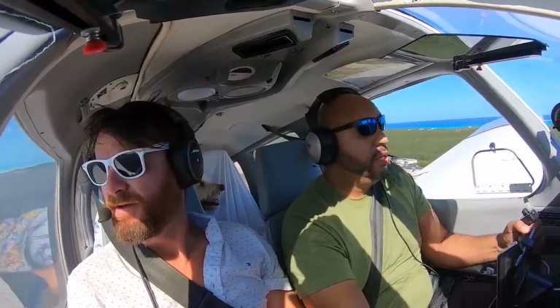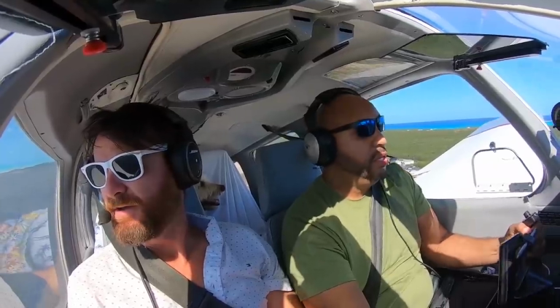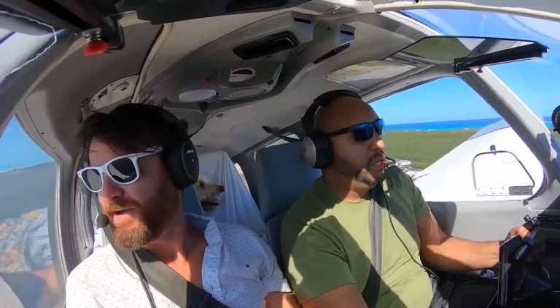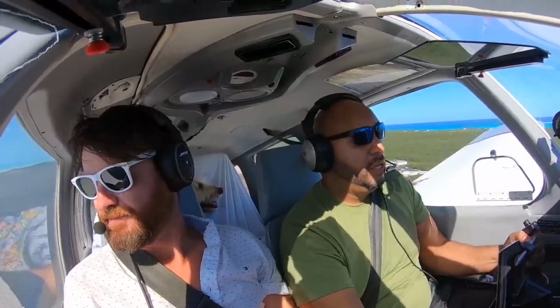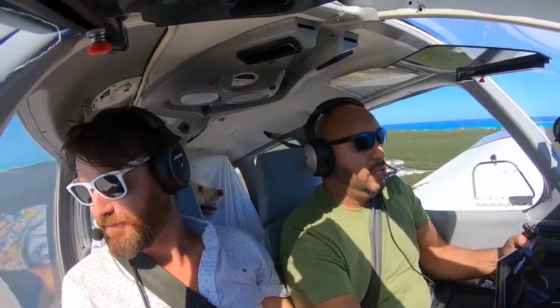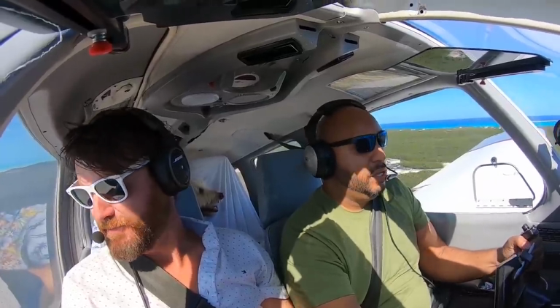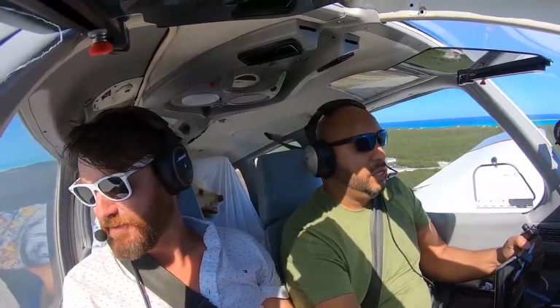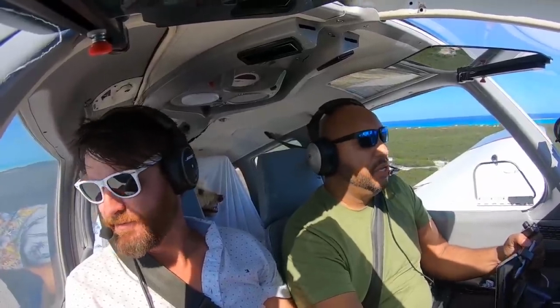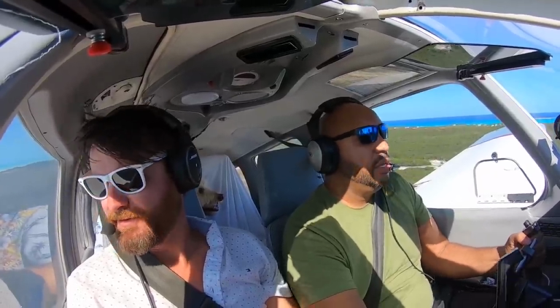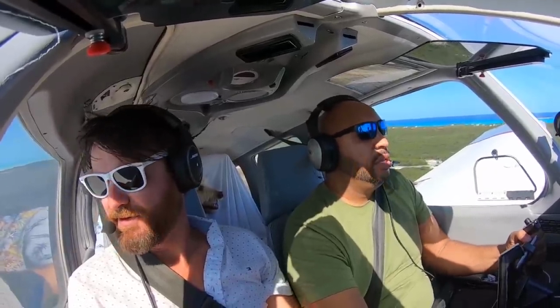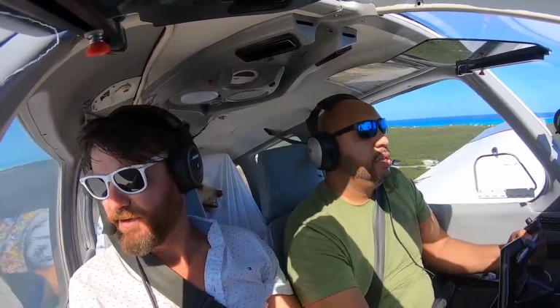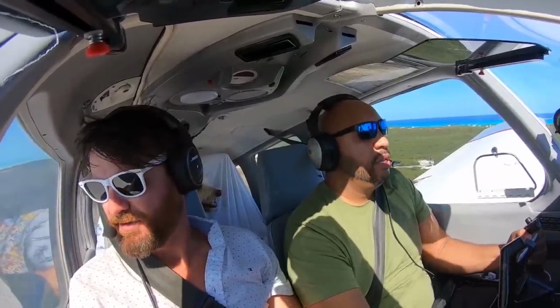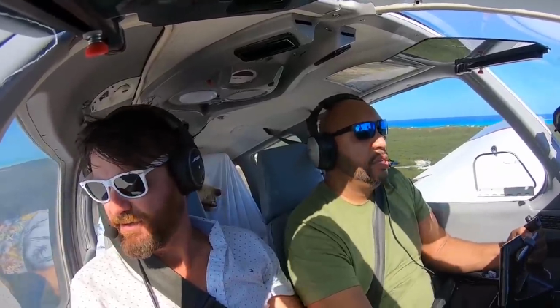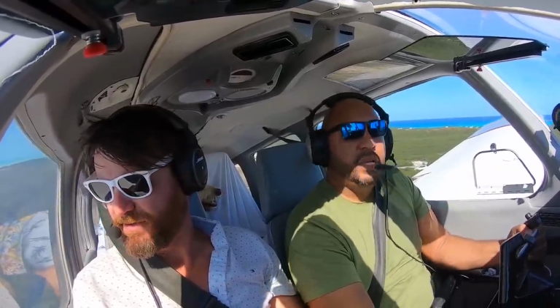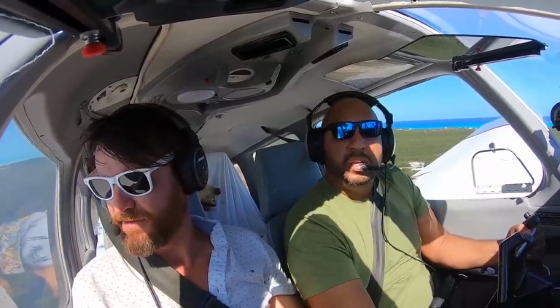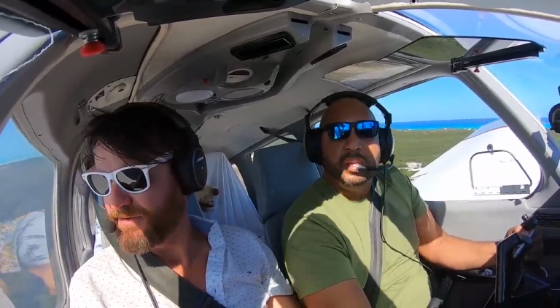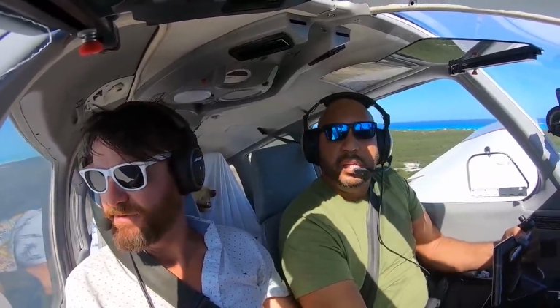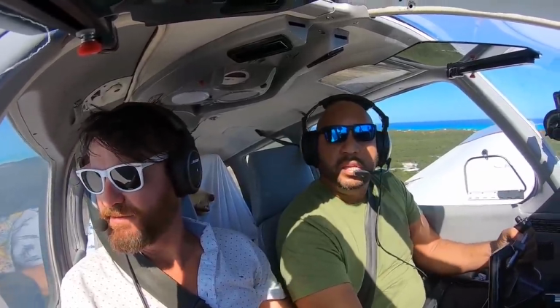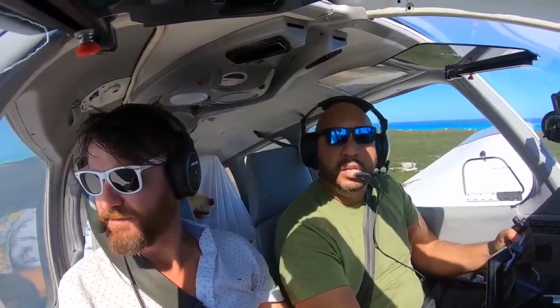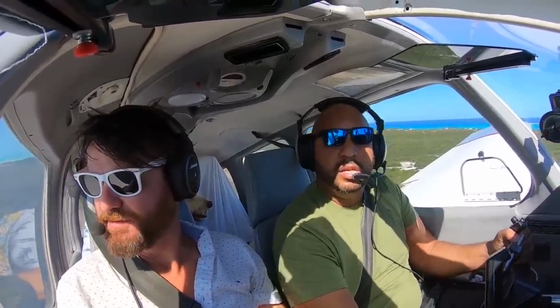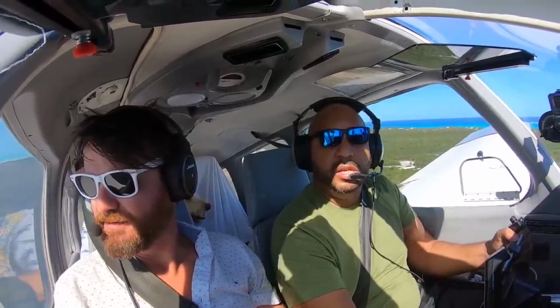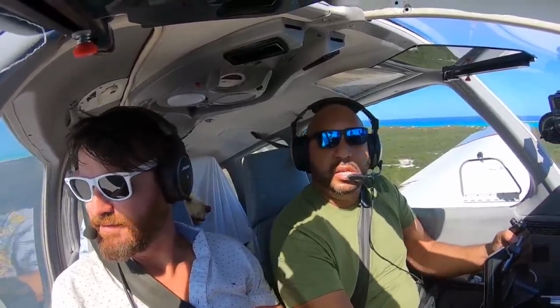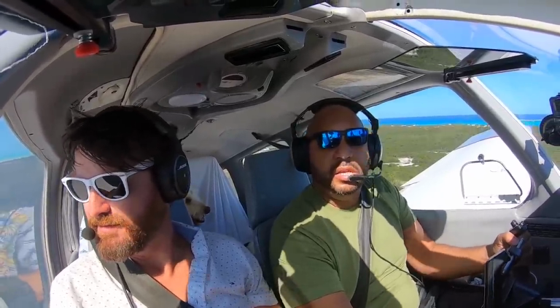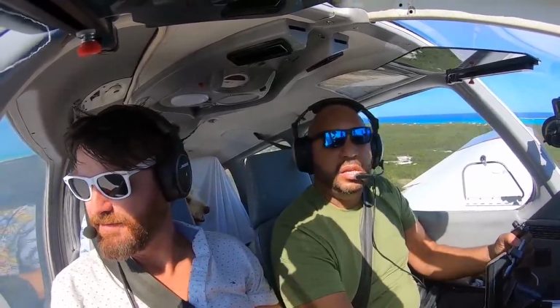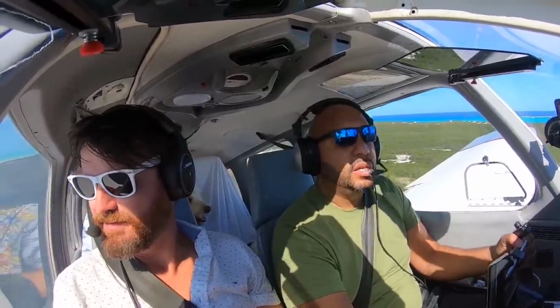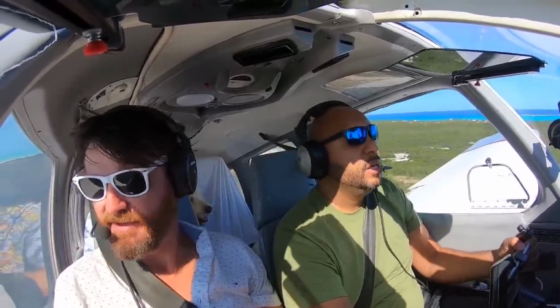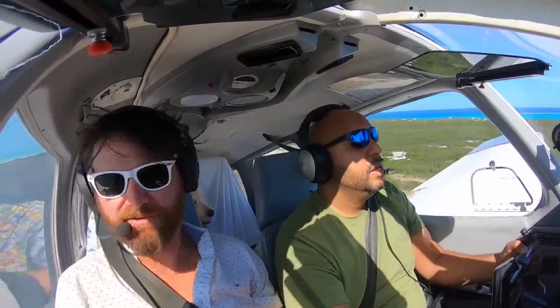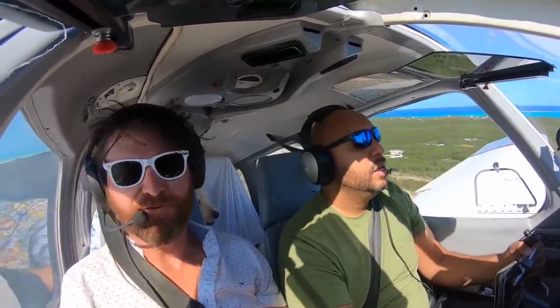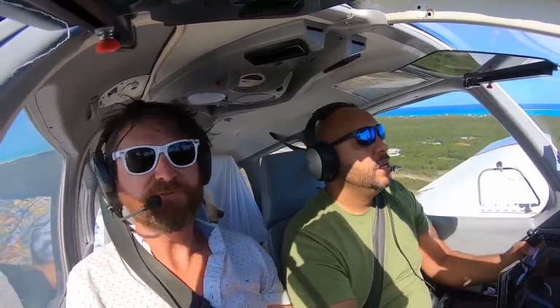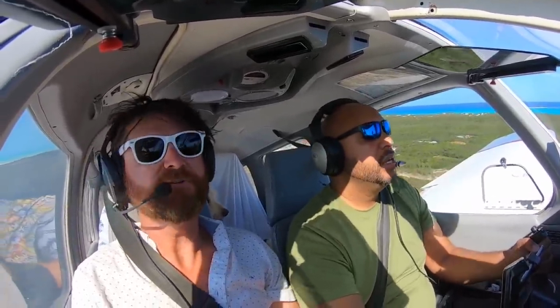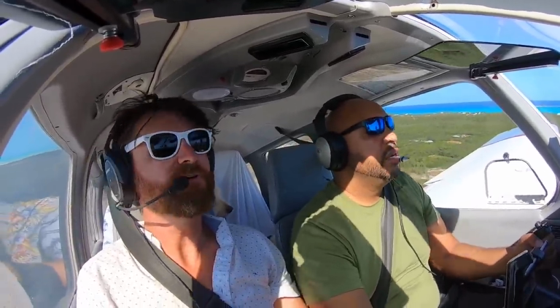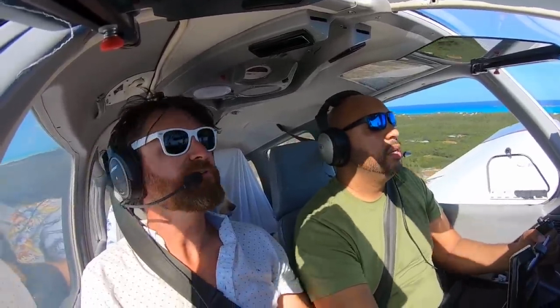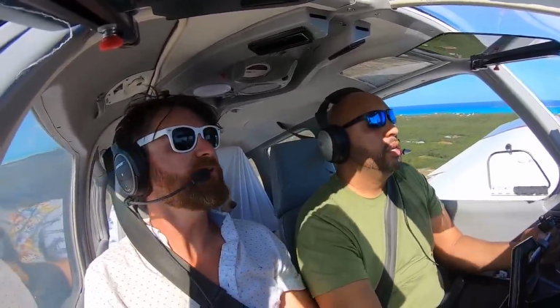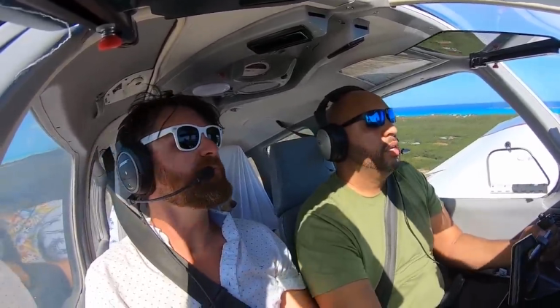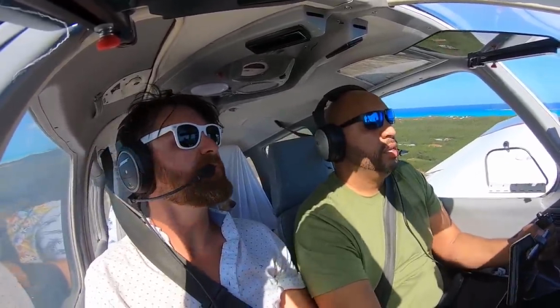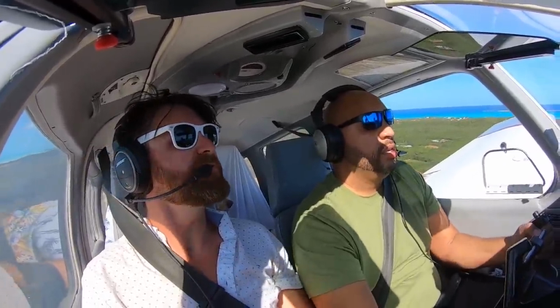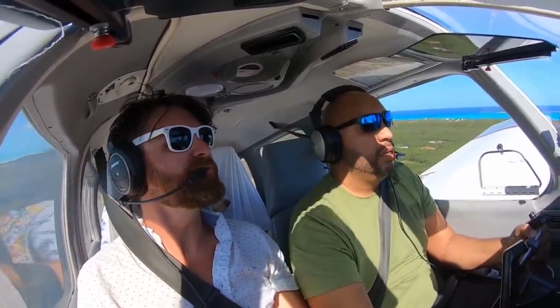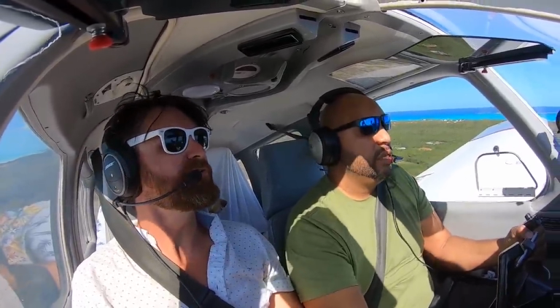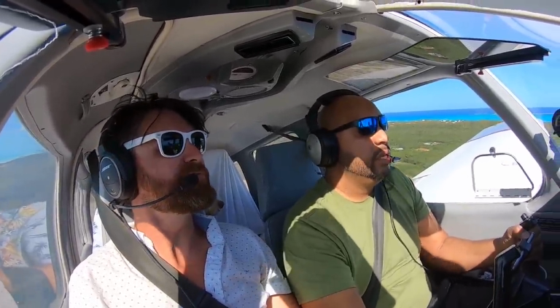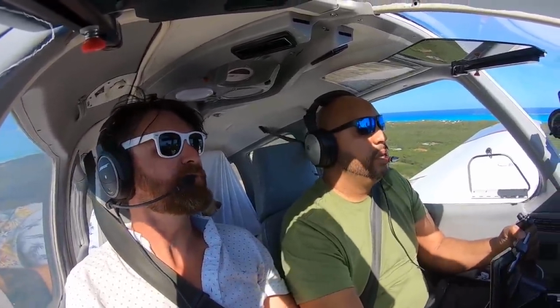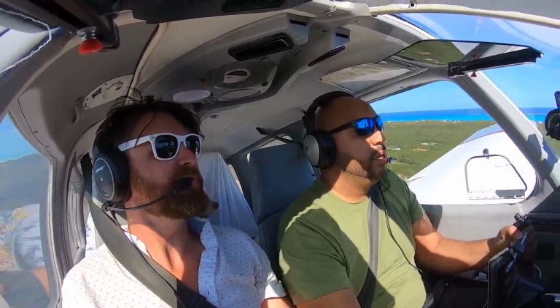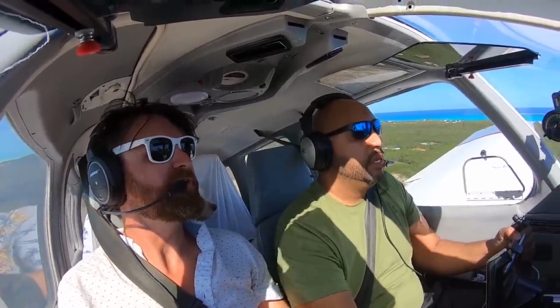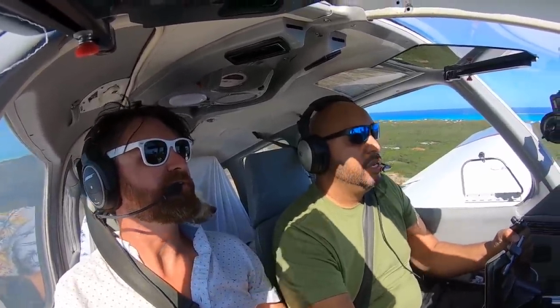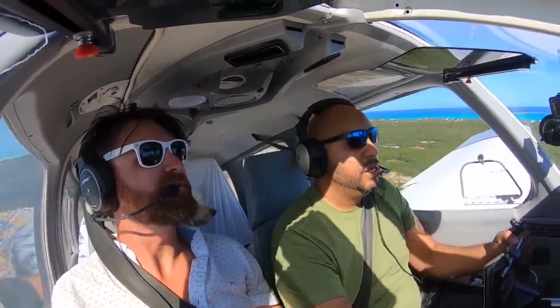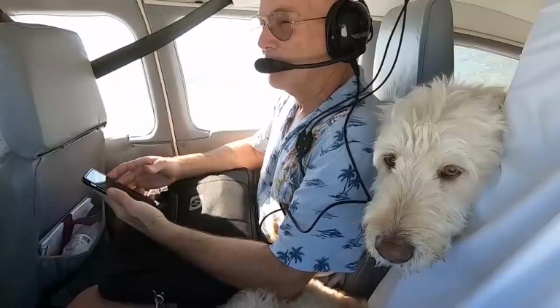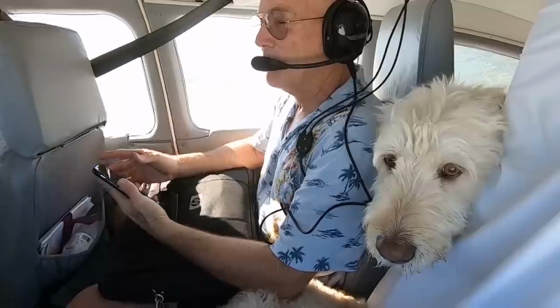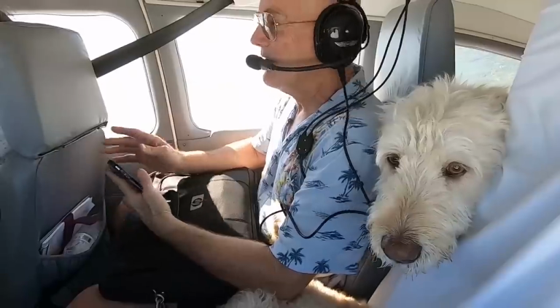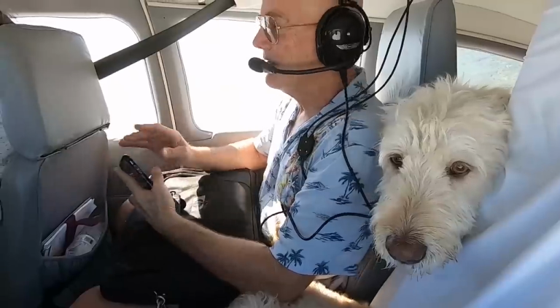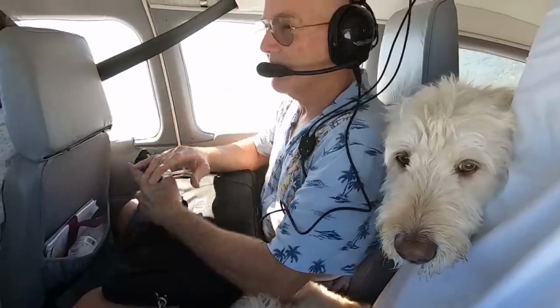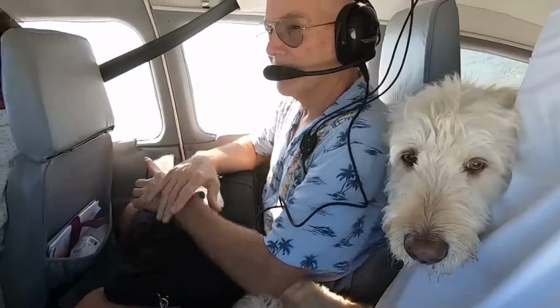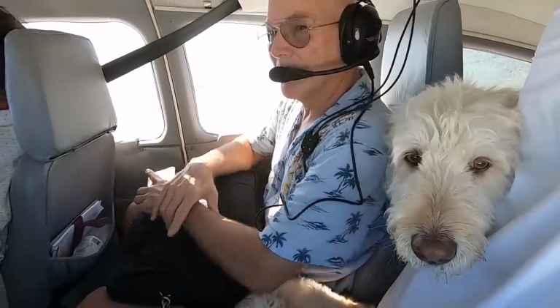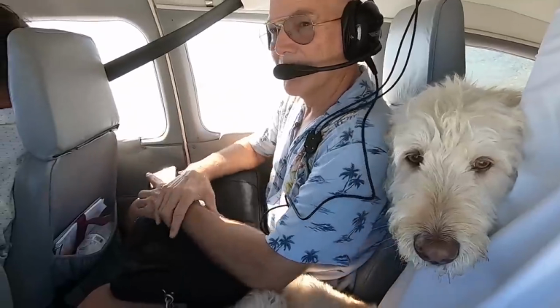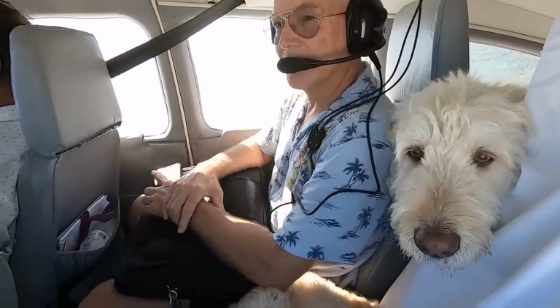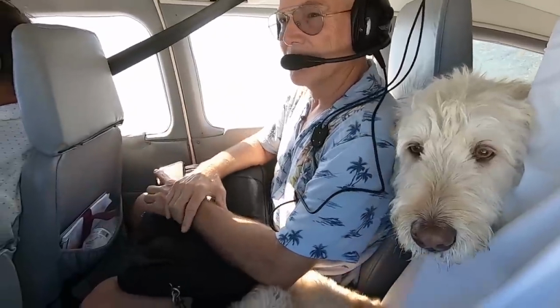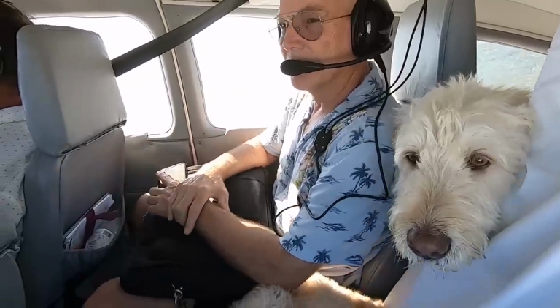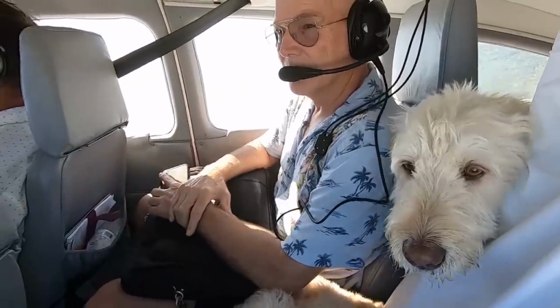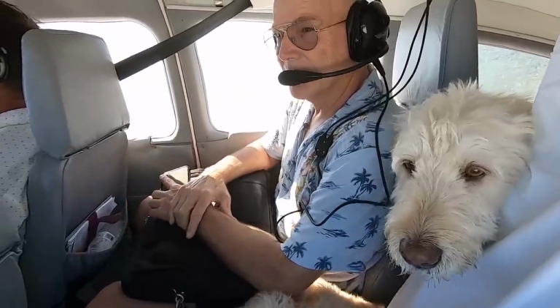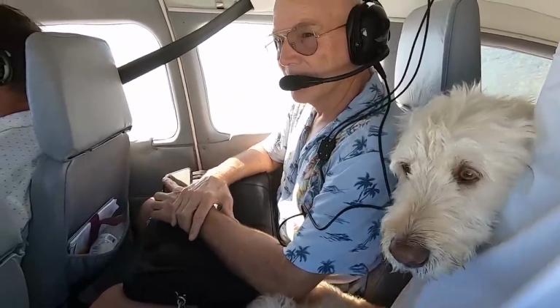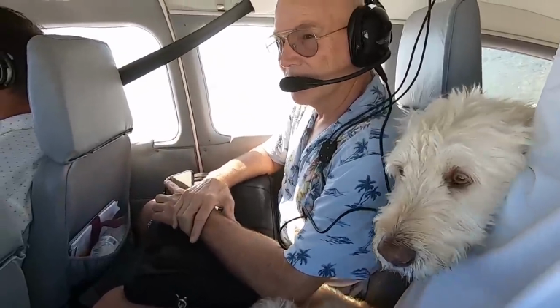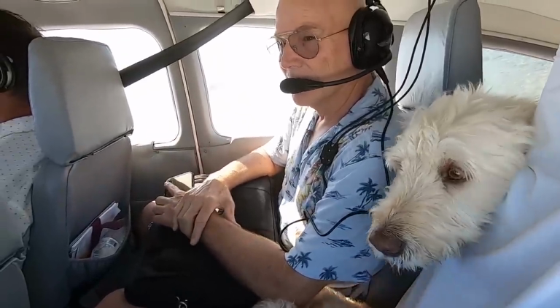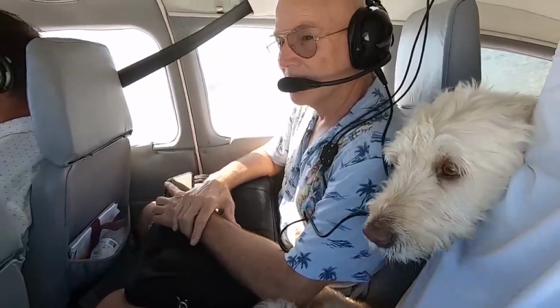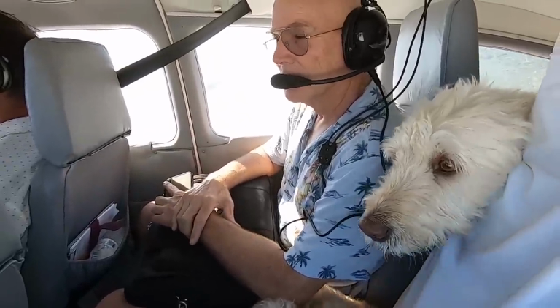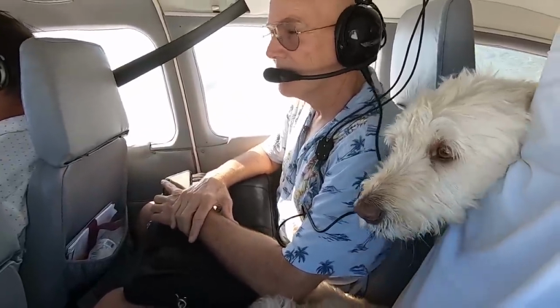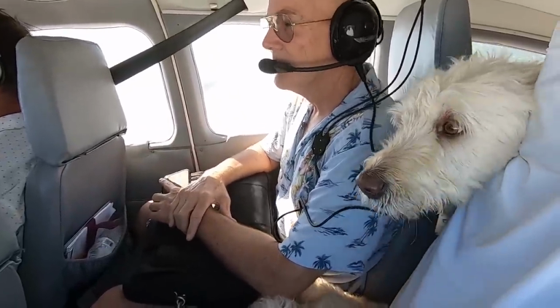I haven't flown over Exuma in a long time. That sure is pretty out there — it's beautiful, man. Absolutely gorgeous.